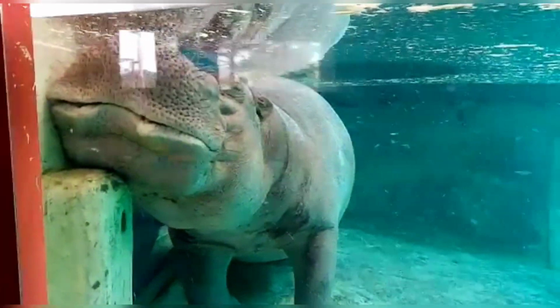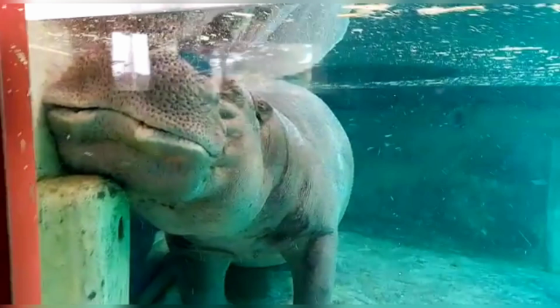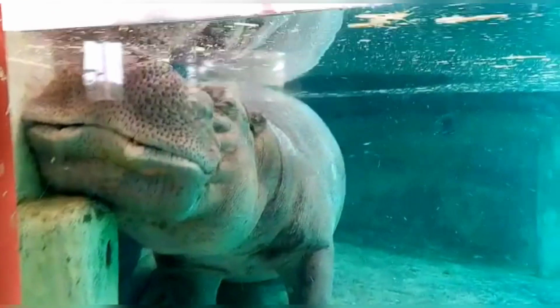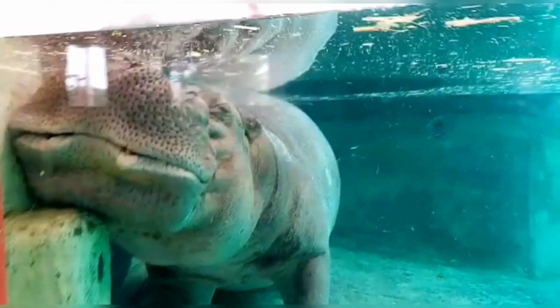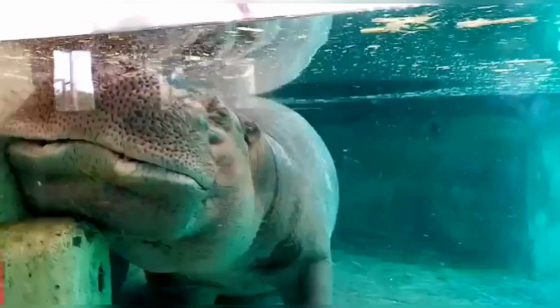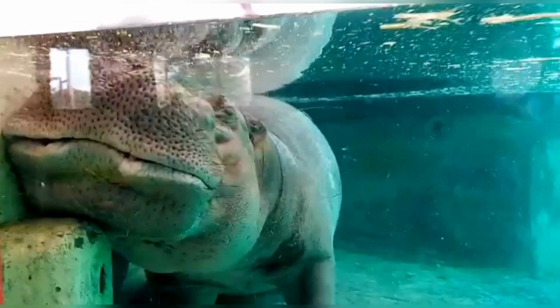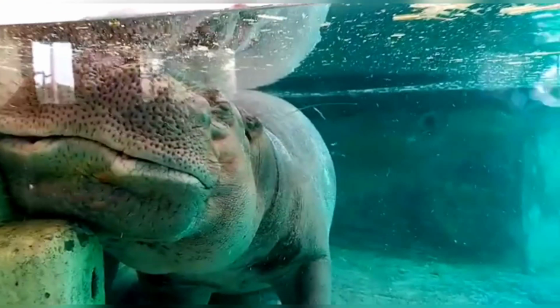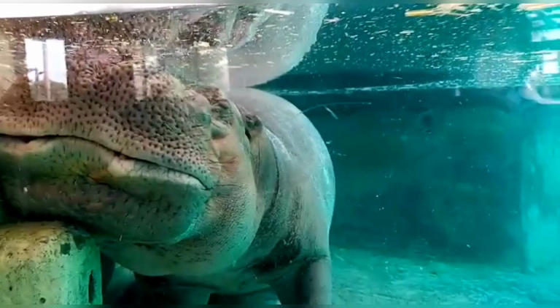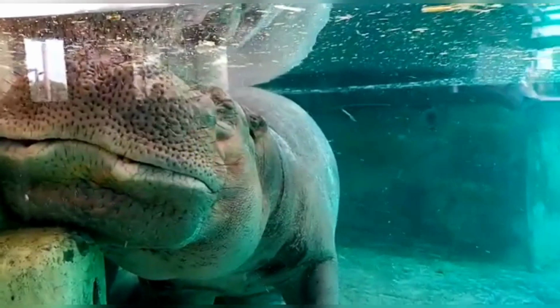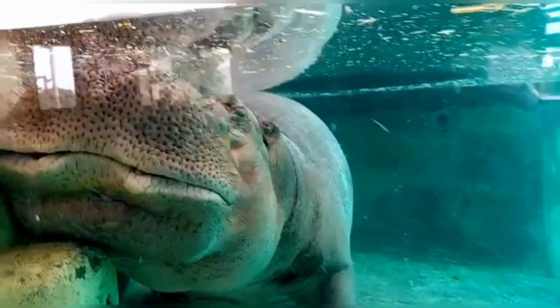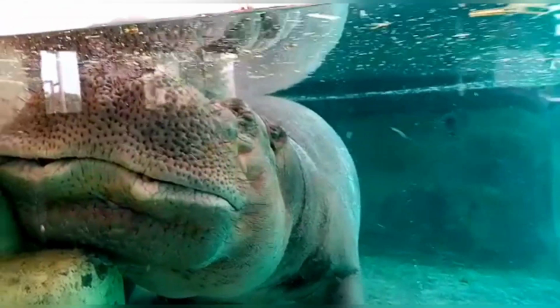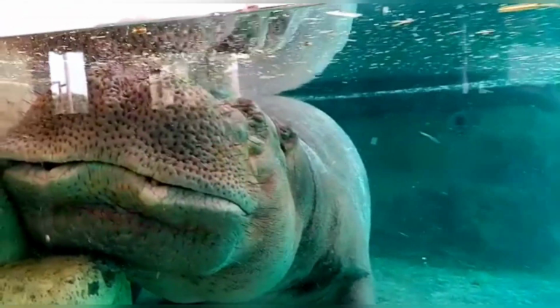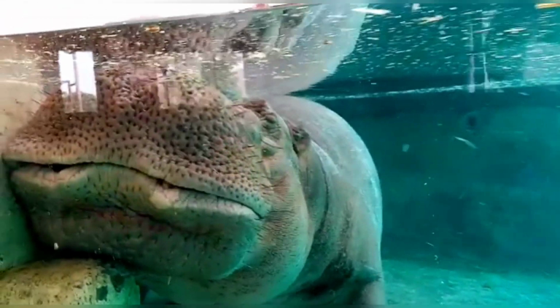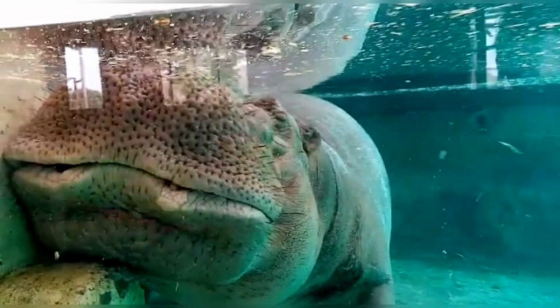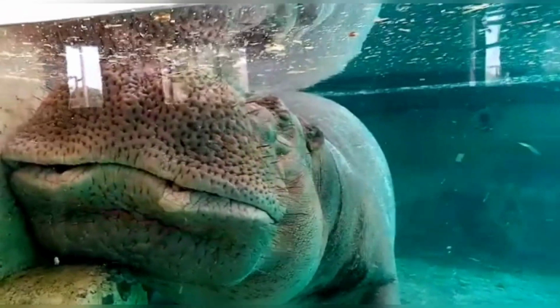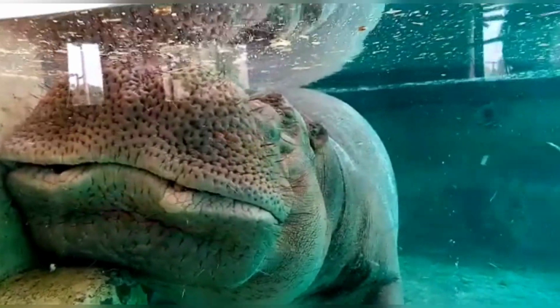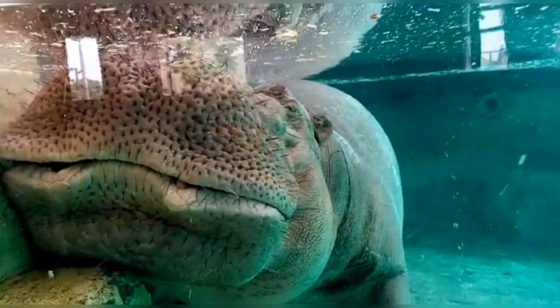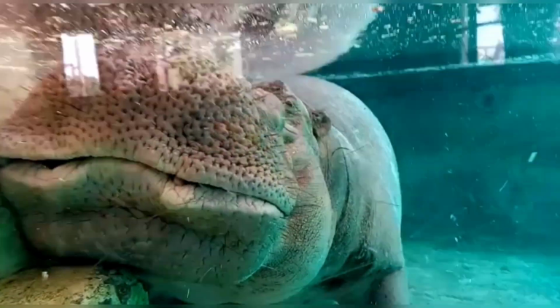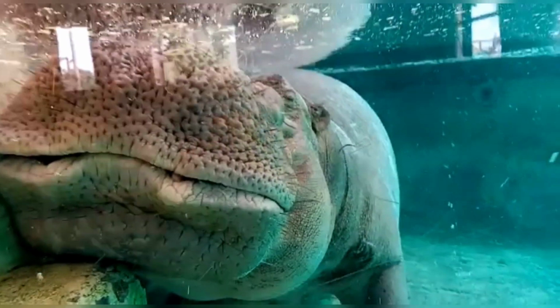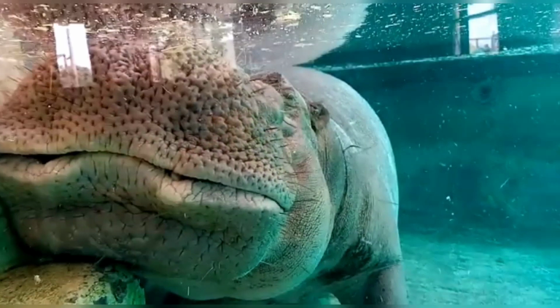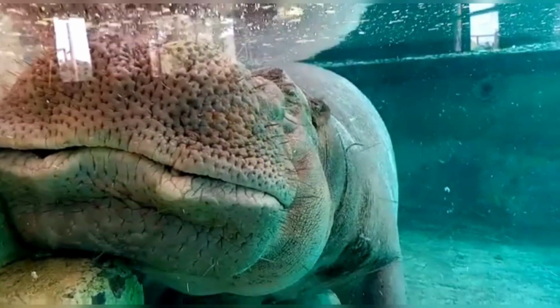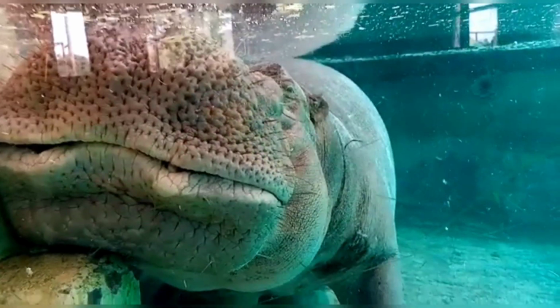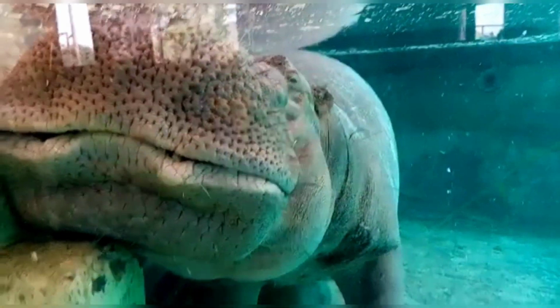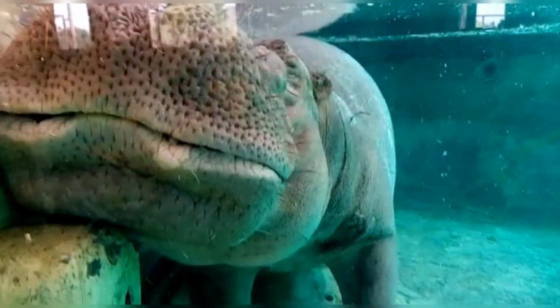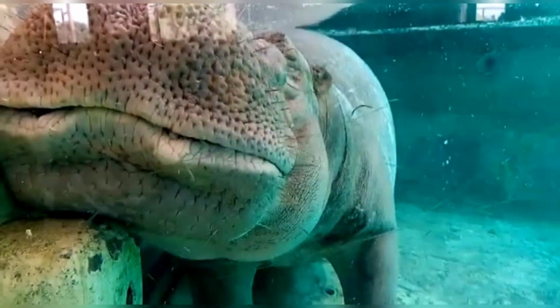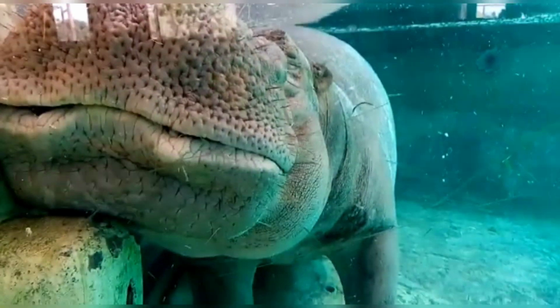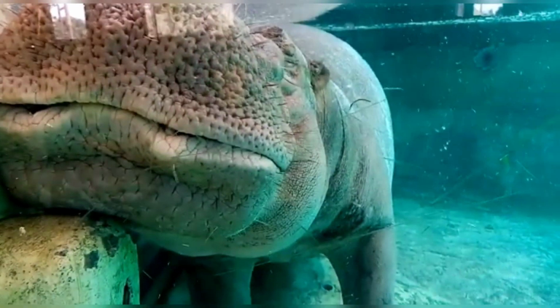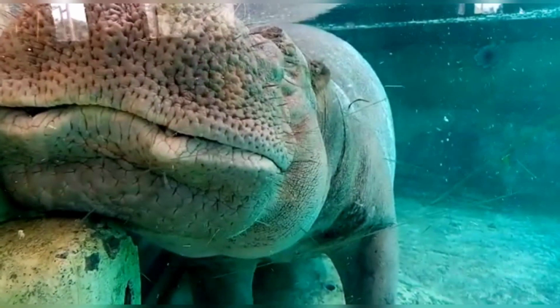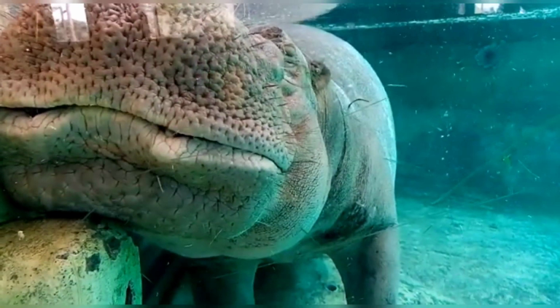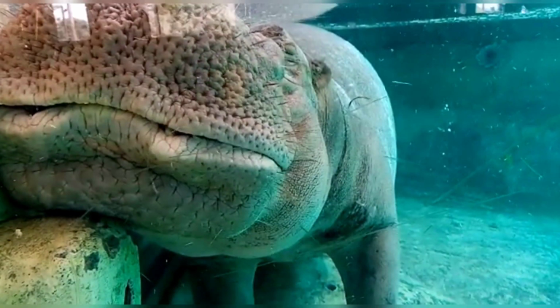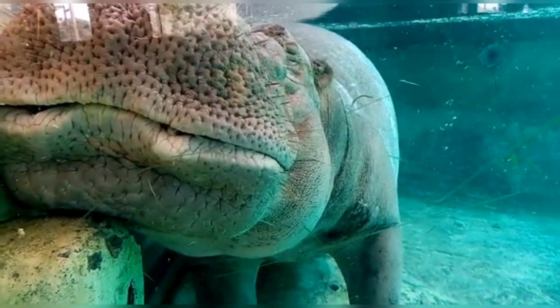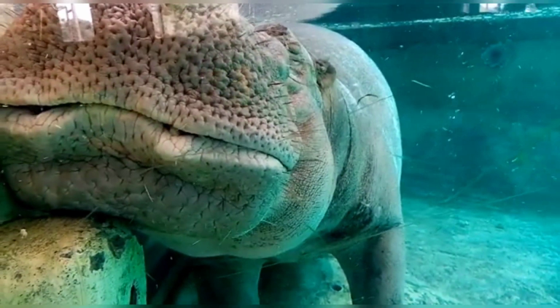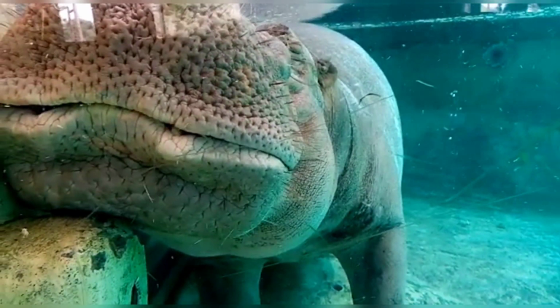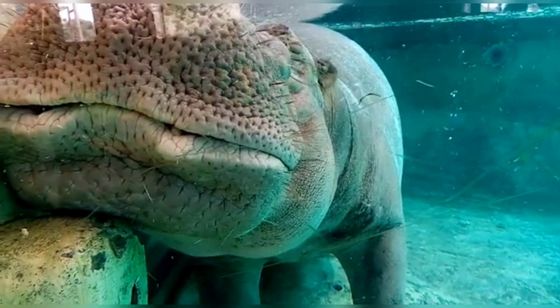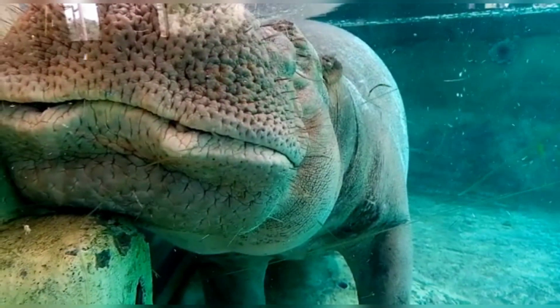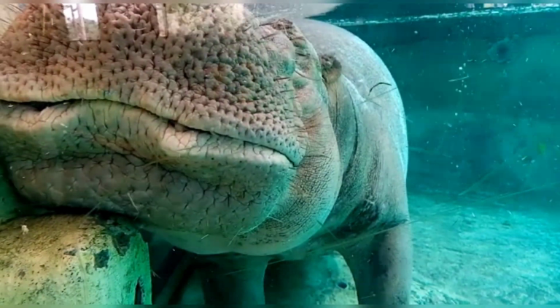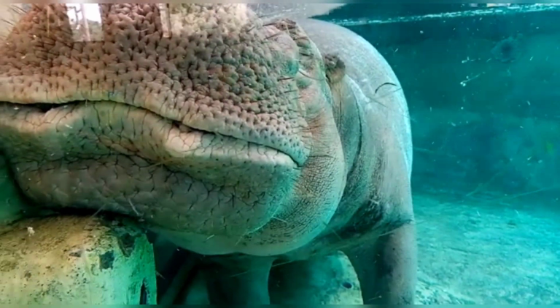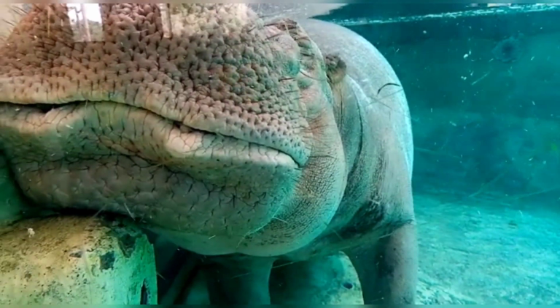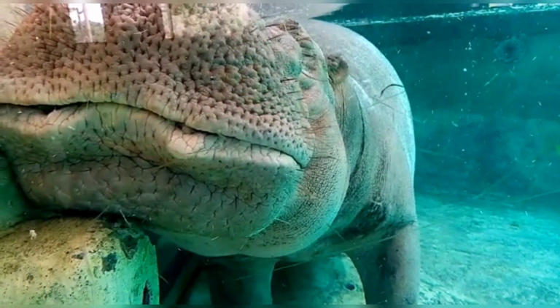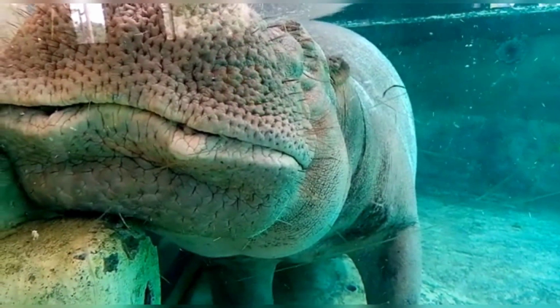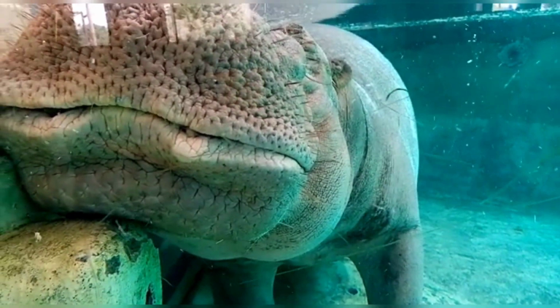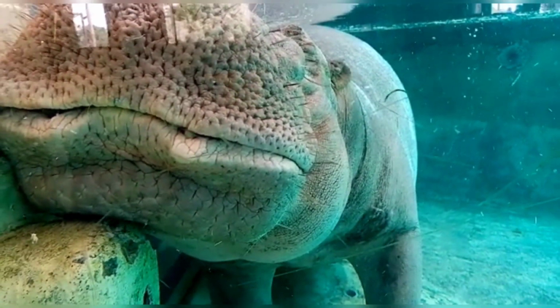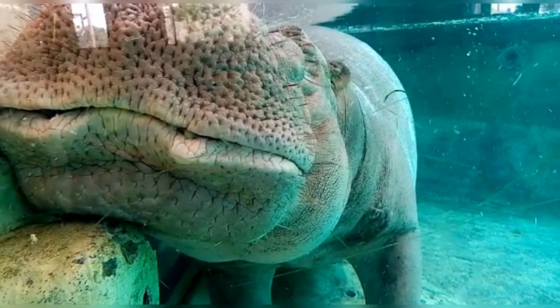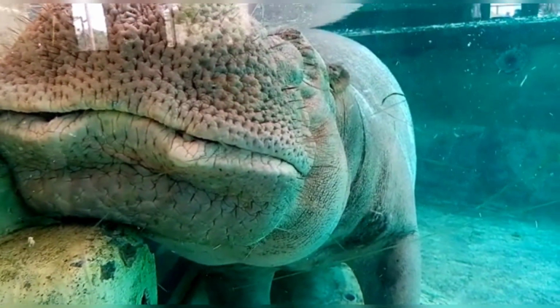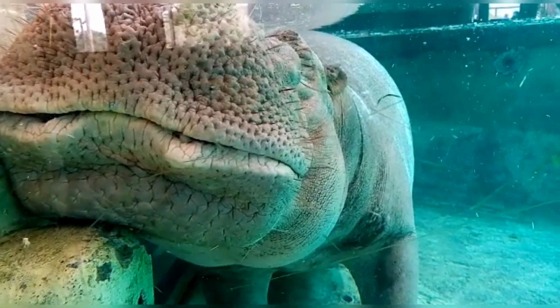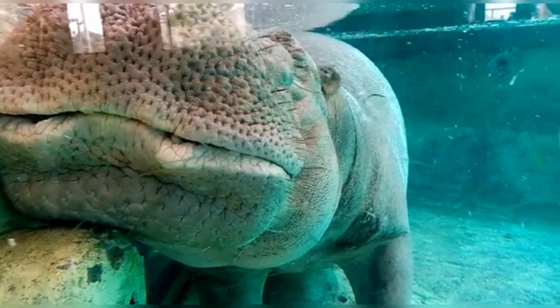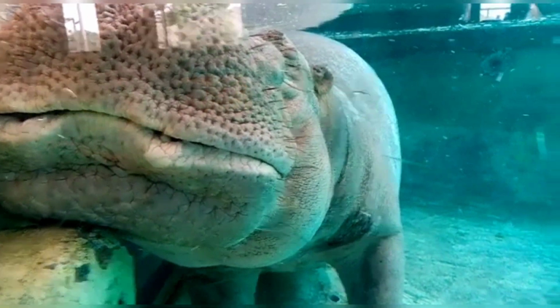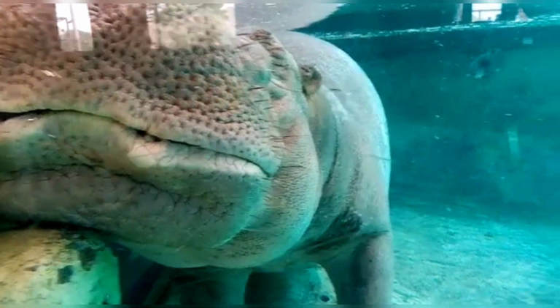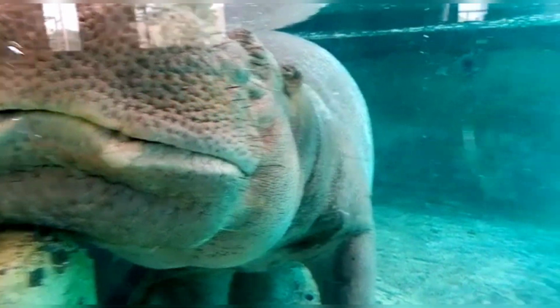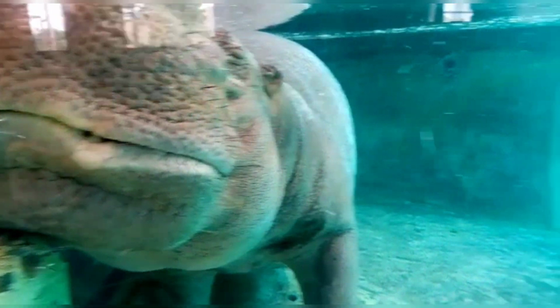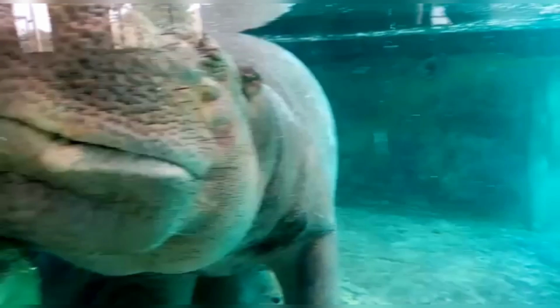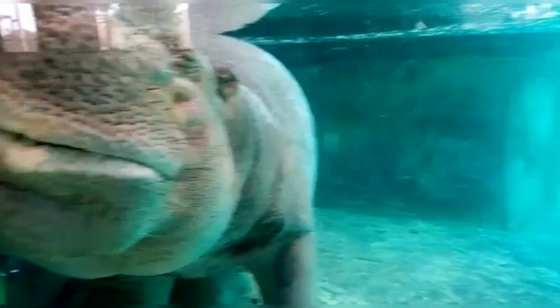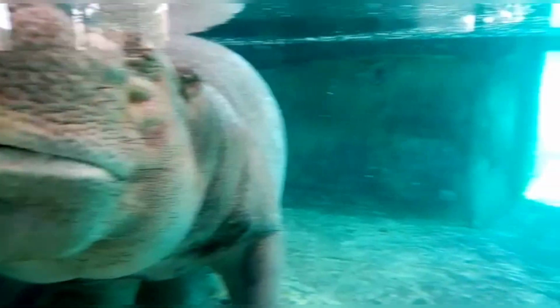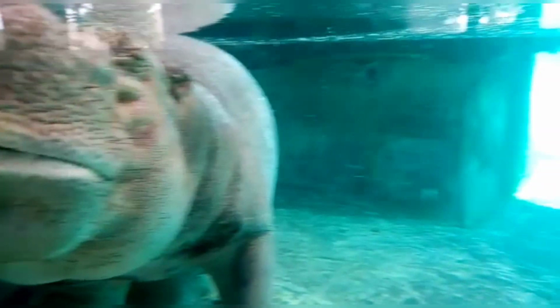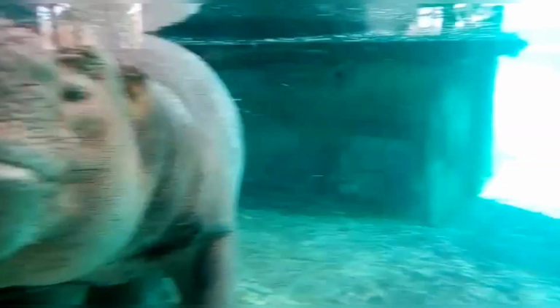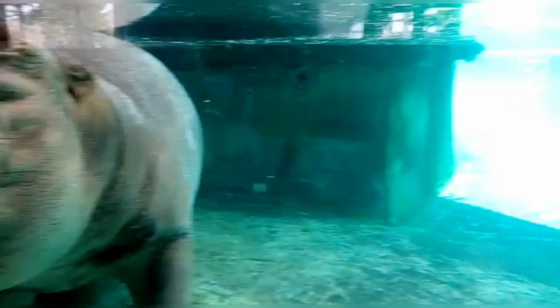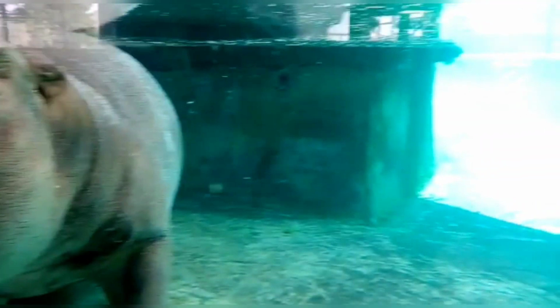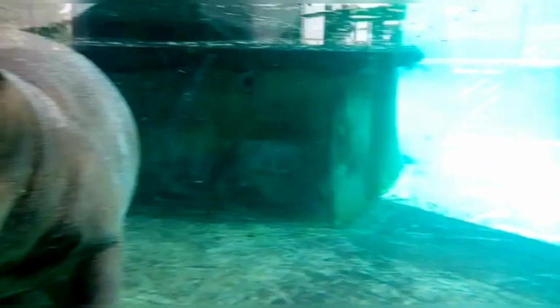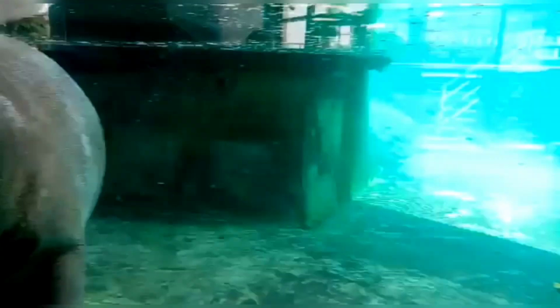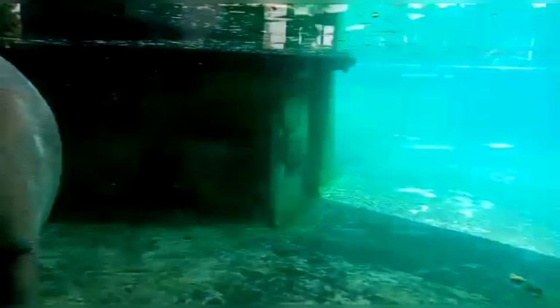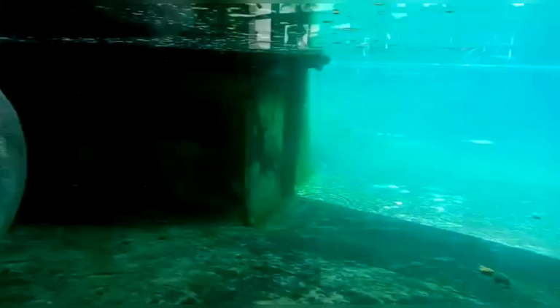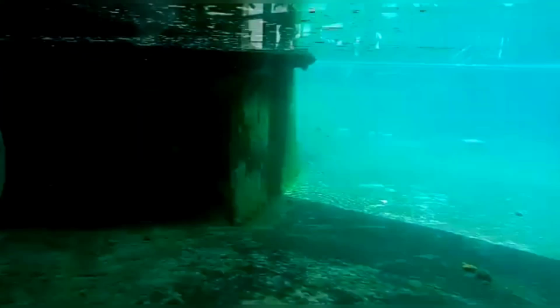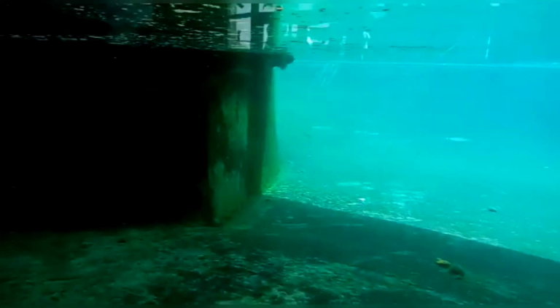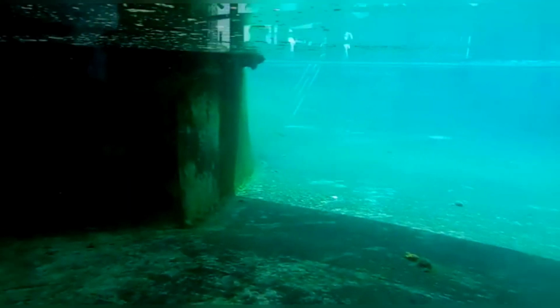Here at the Hippo Aquarium, you can see the hippopotamus has thrived underwater.